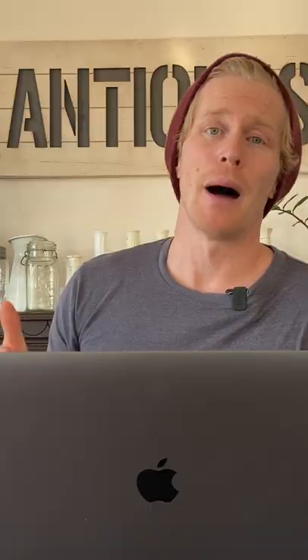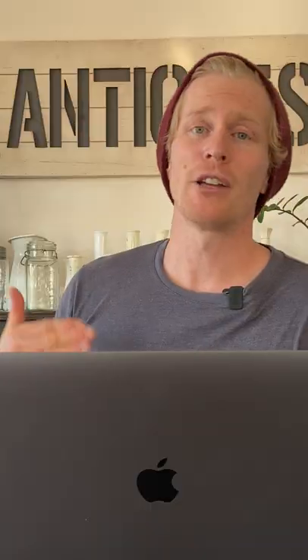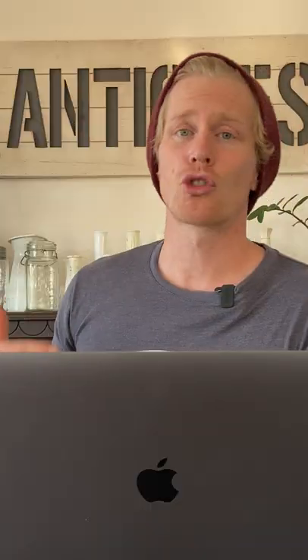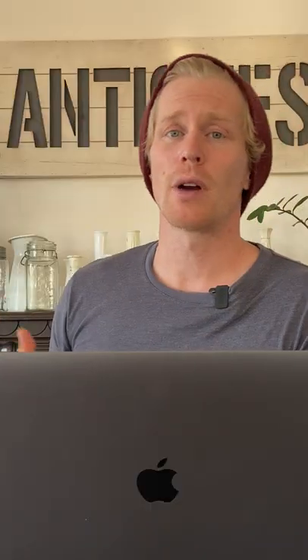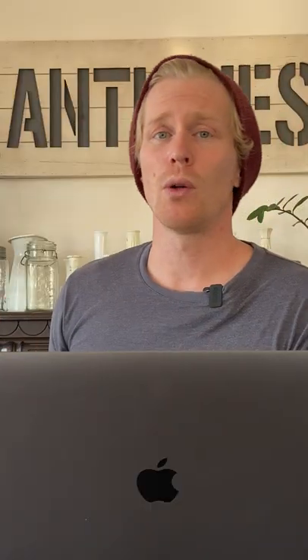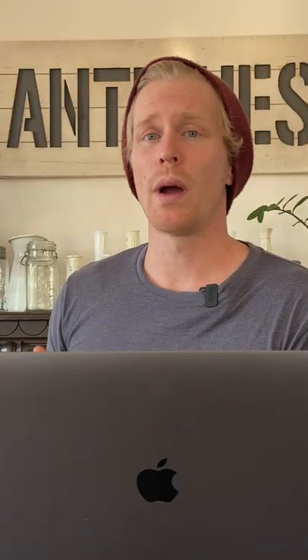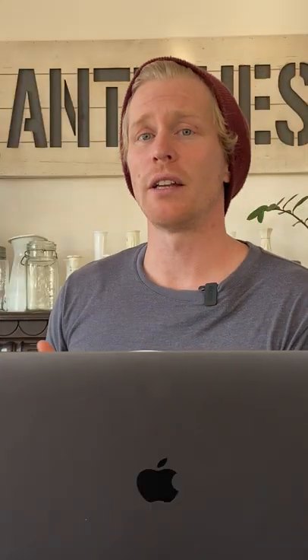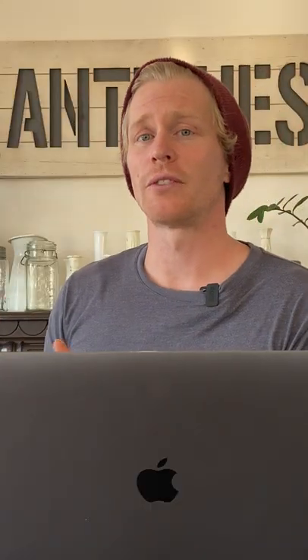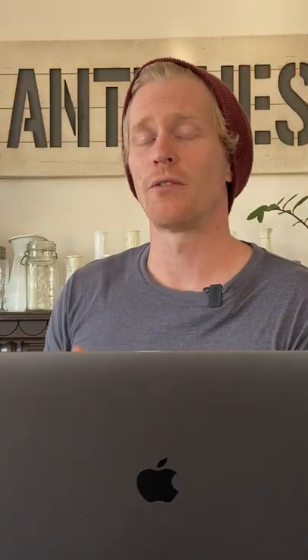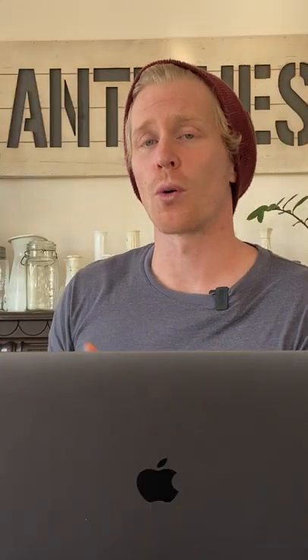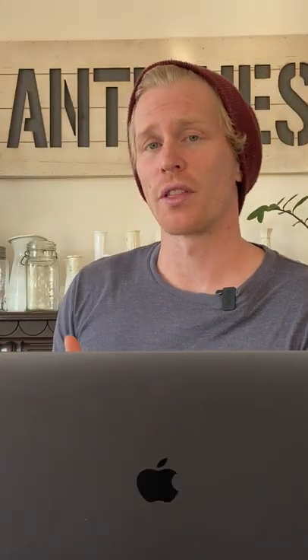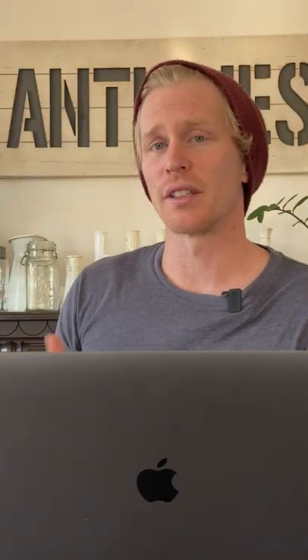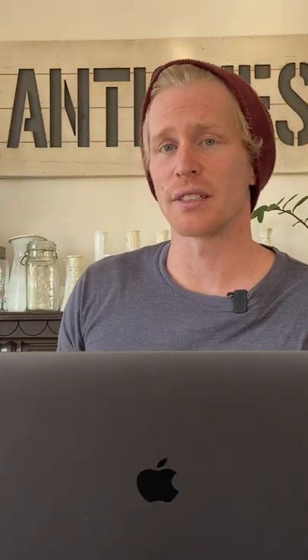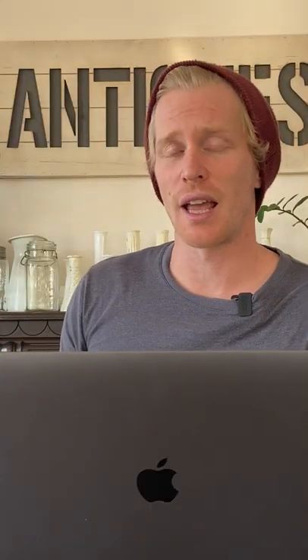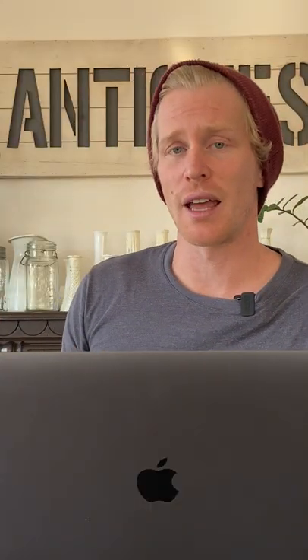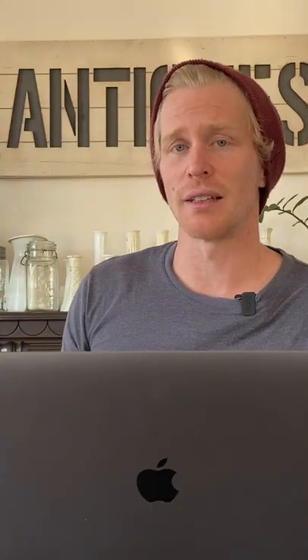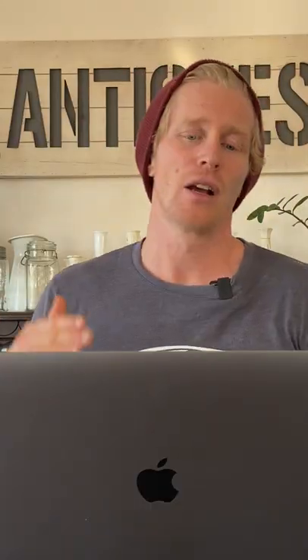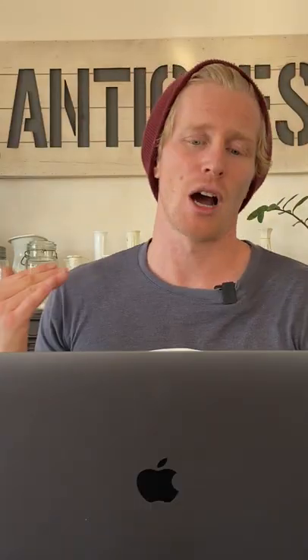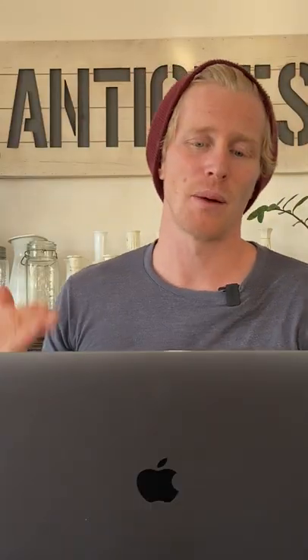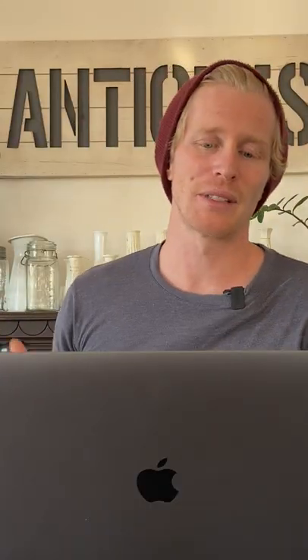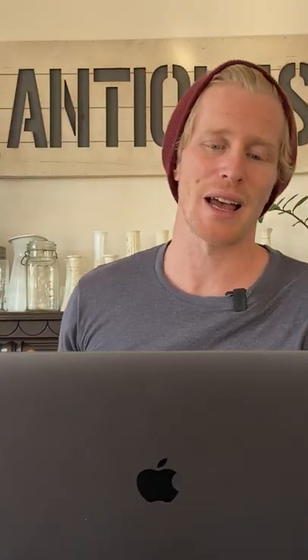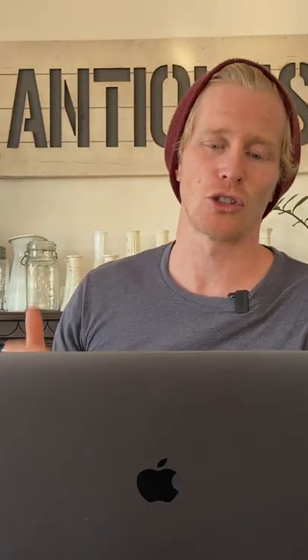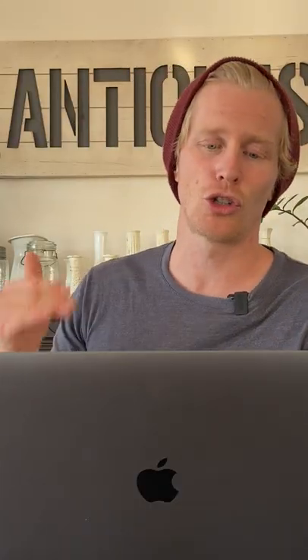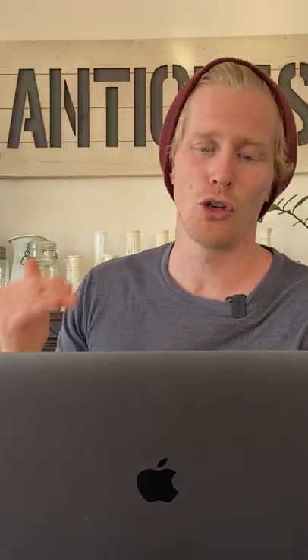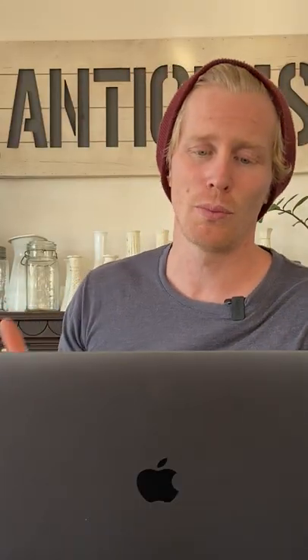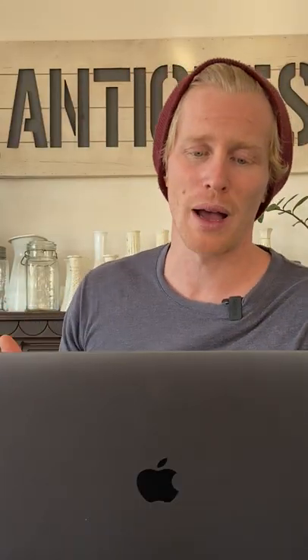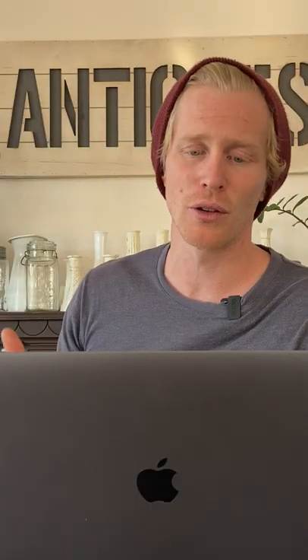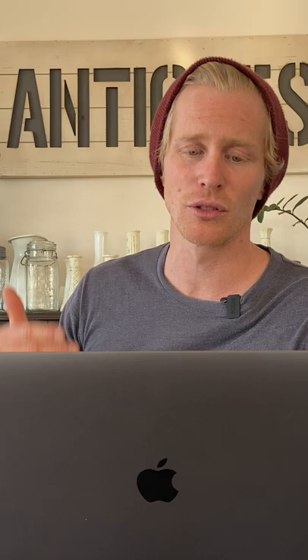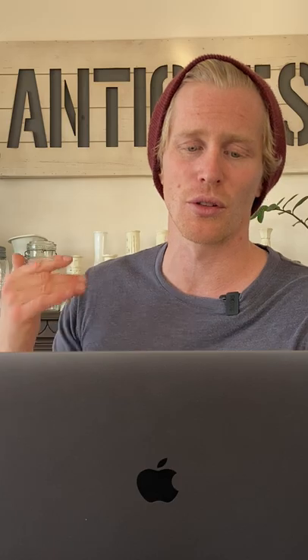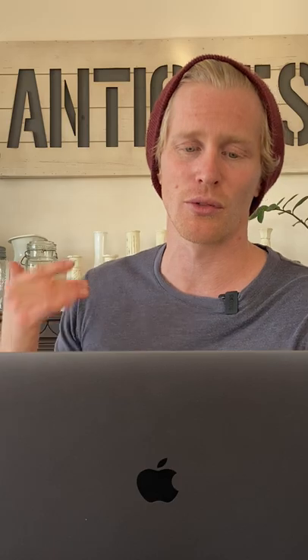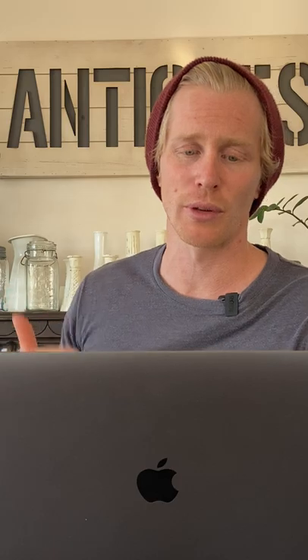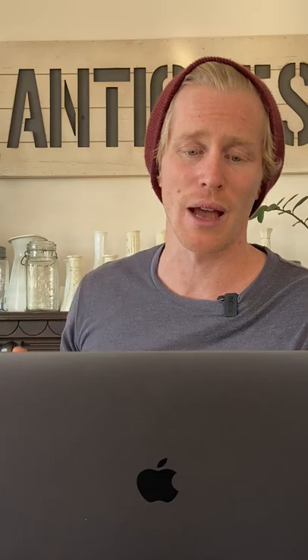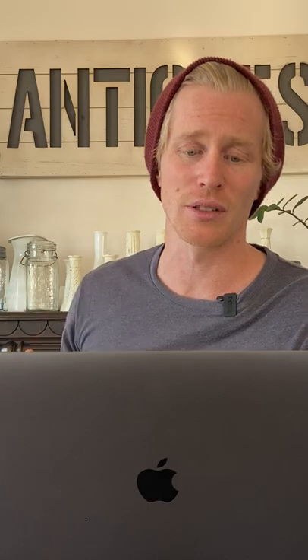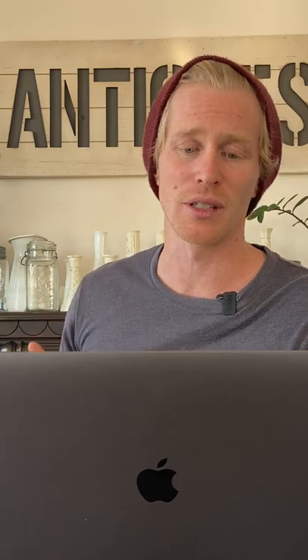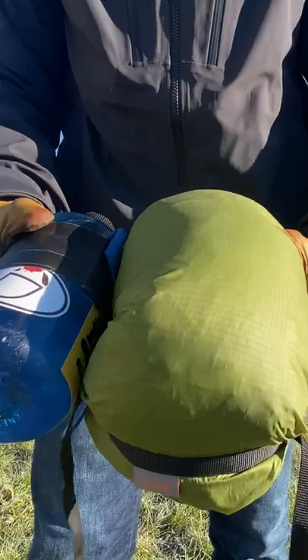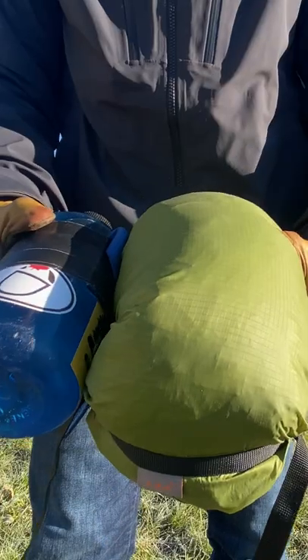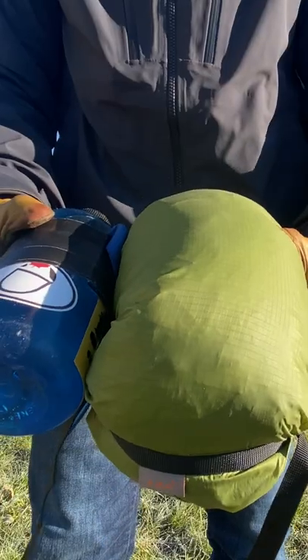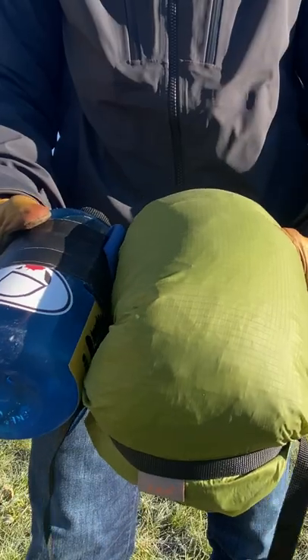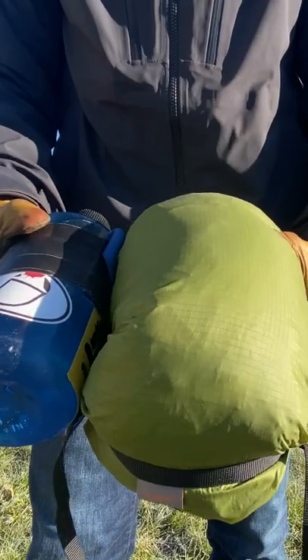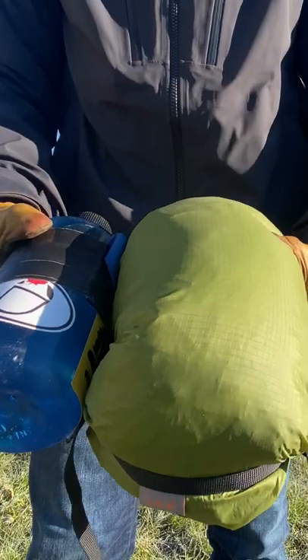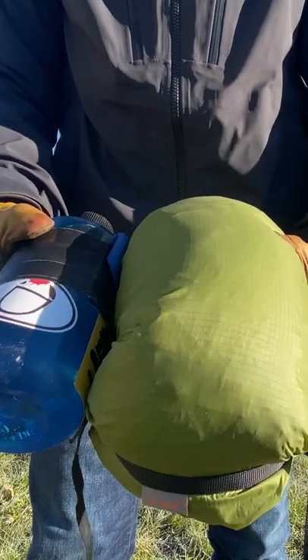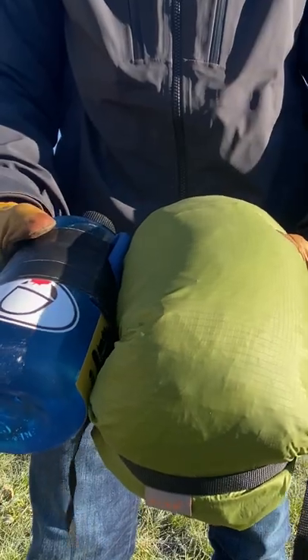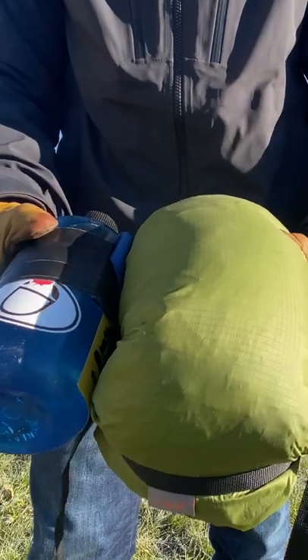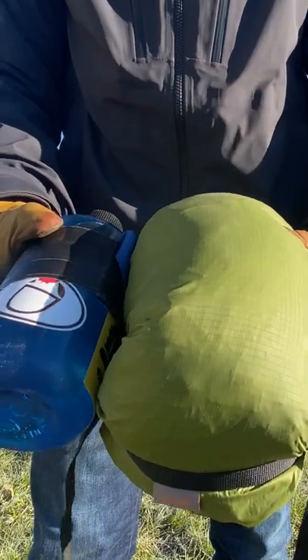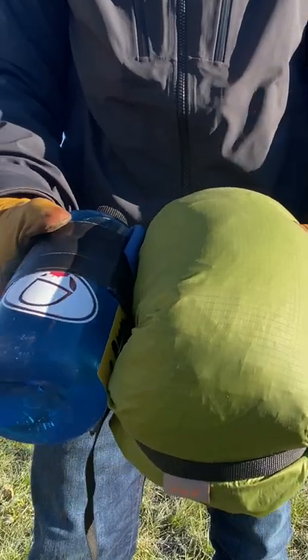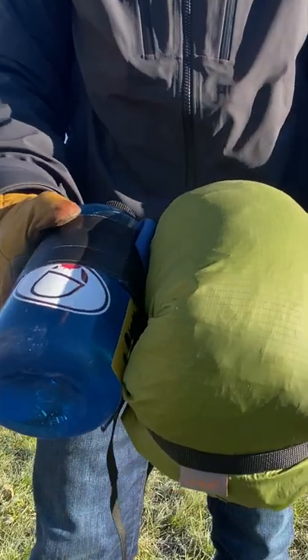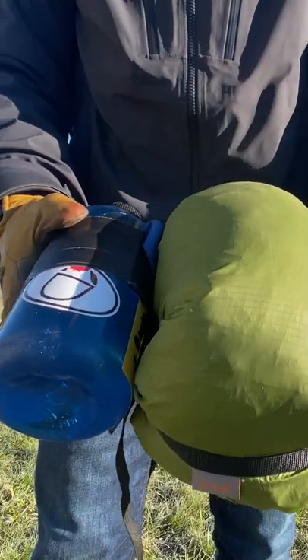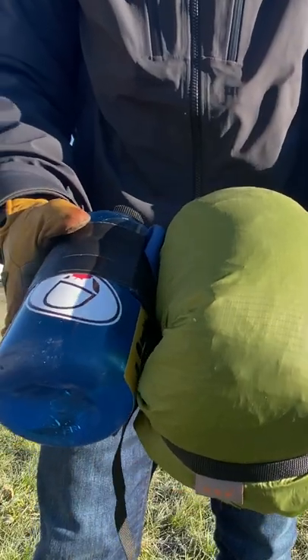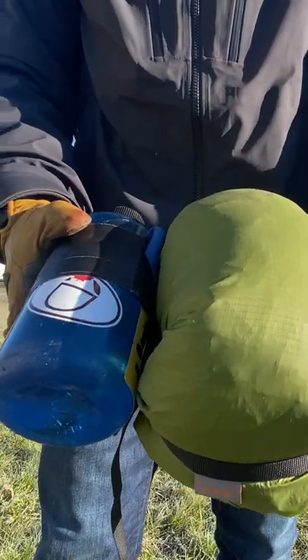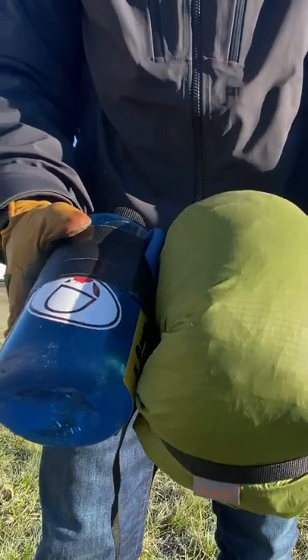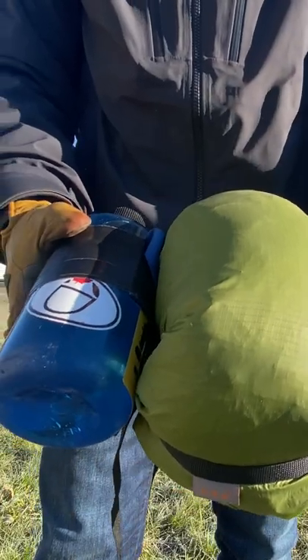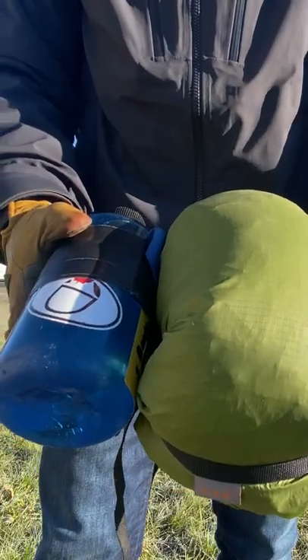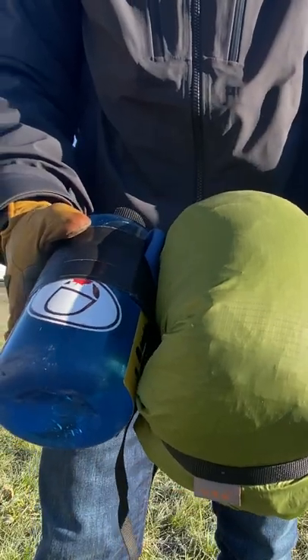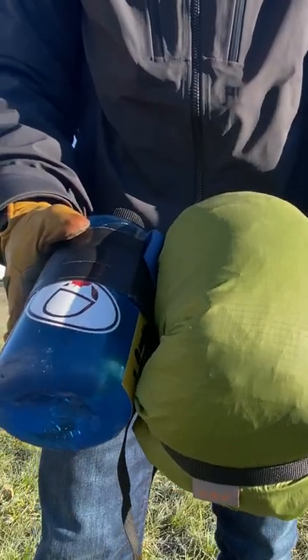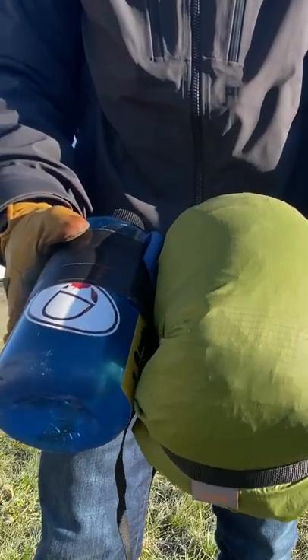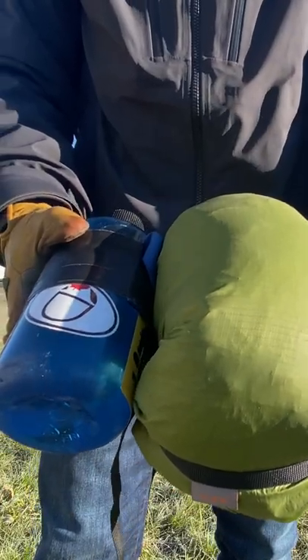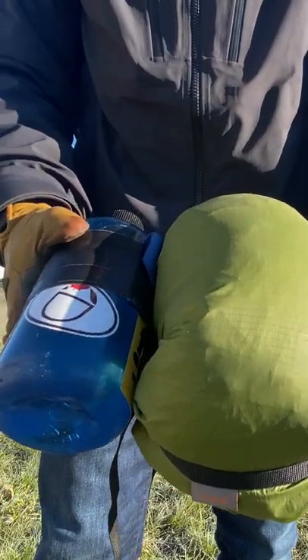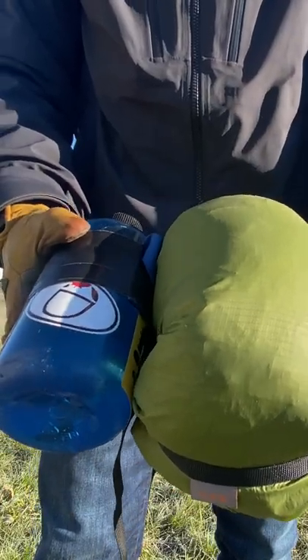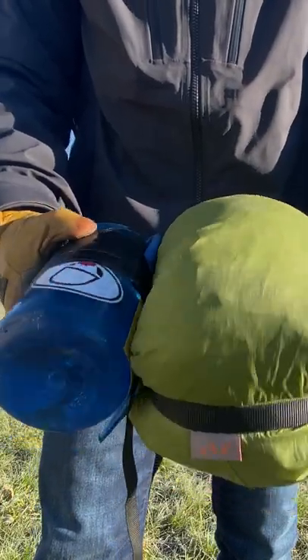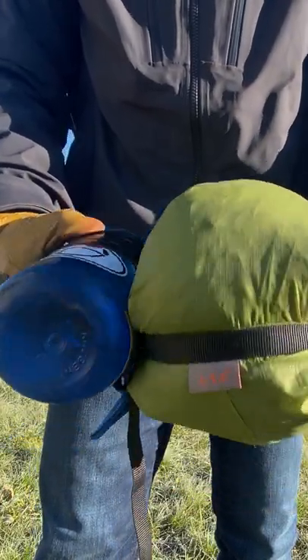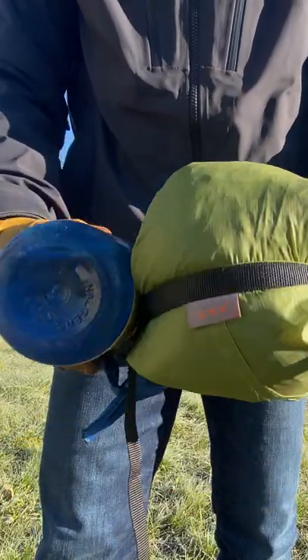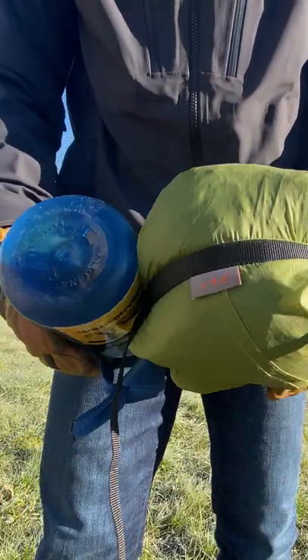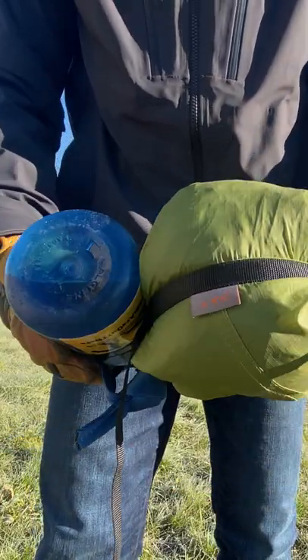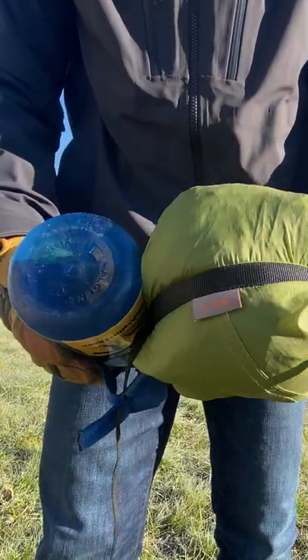My trail weight for this tent comes at 2 pounds, 3 ounces. It packs pretty small — just a little bigger than a 1-liter Nalgene bottle.